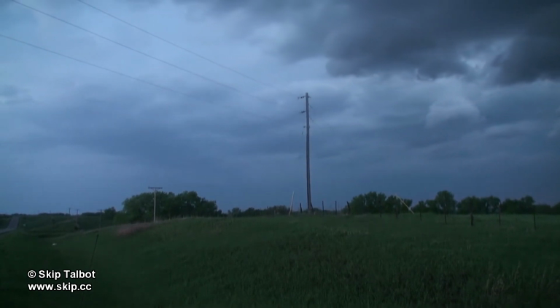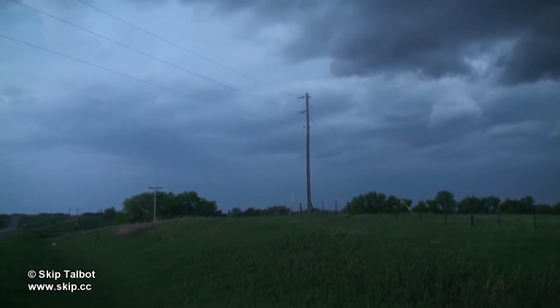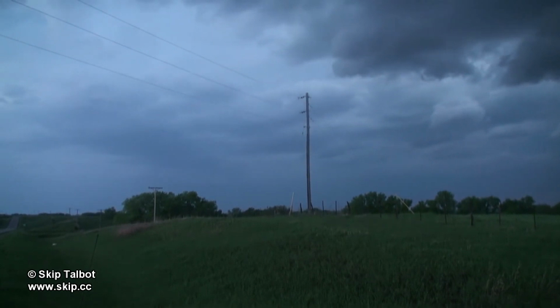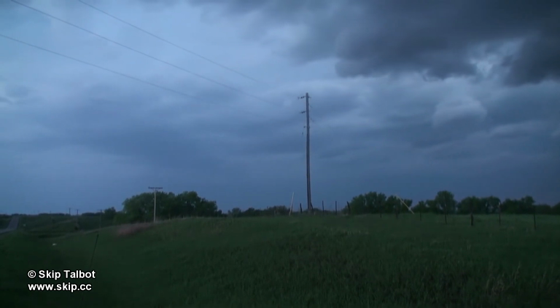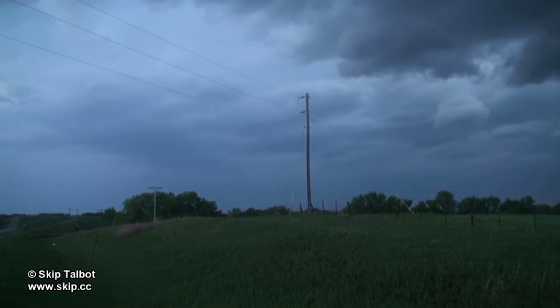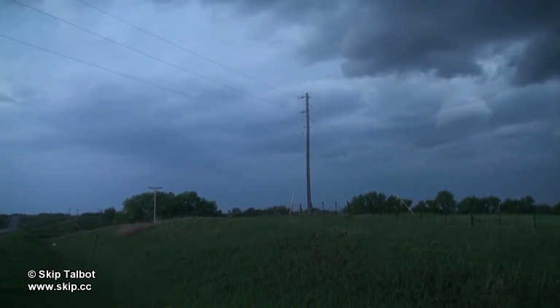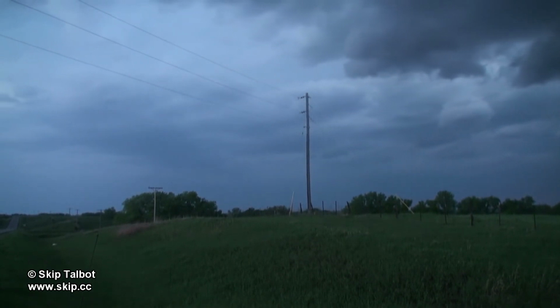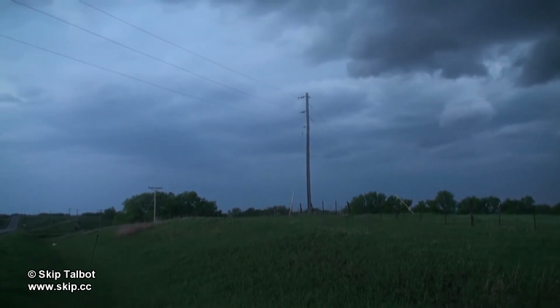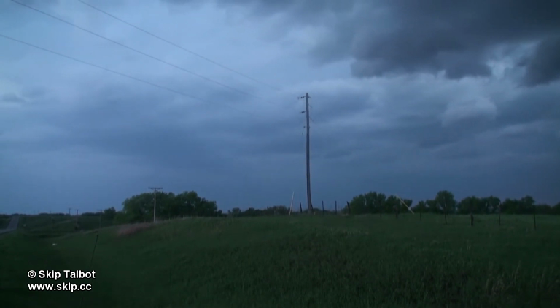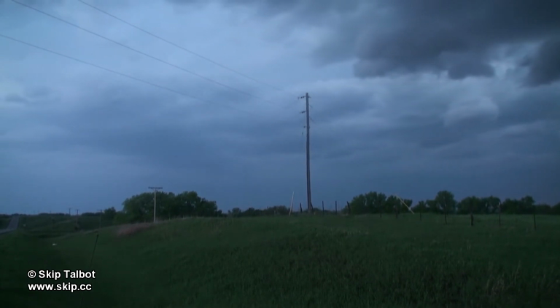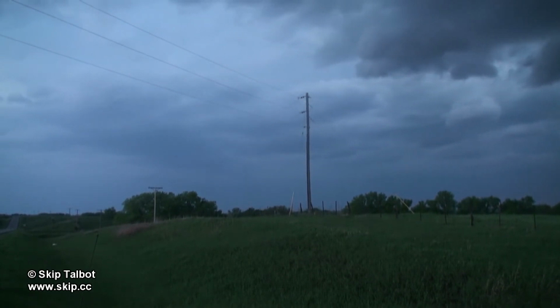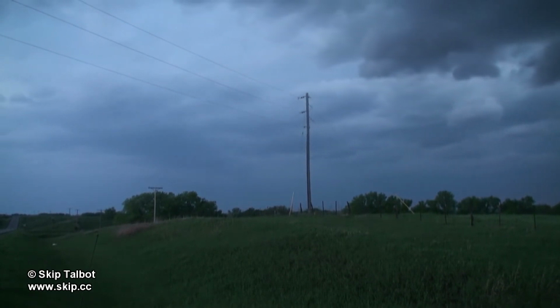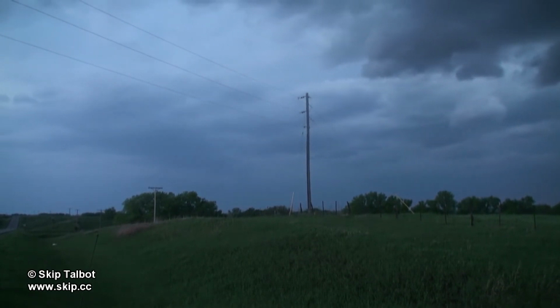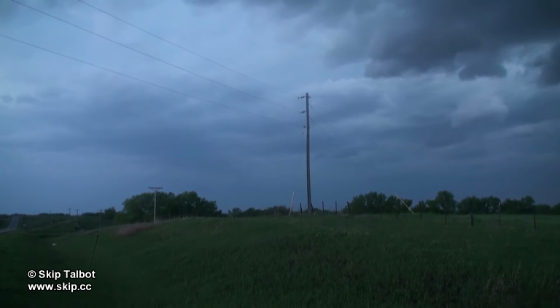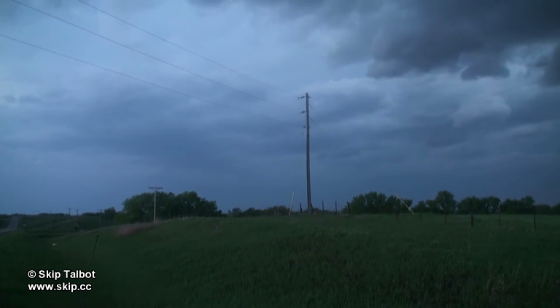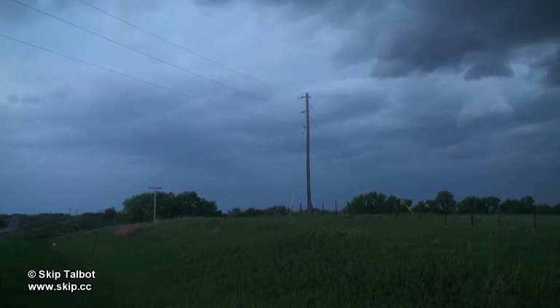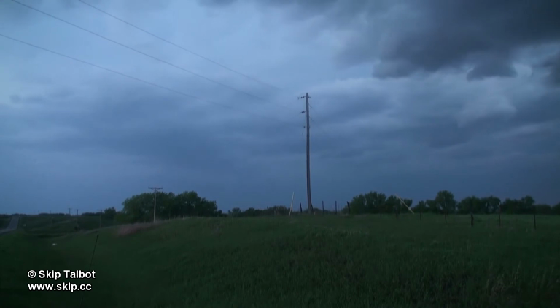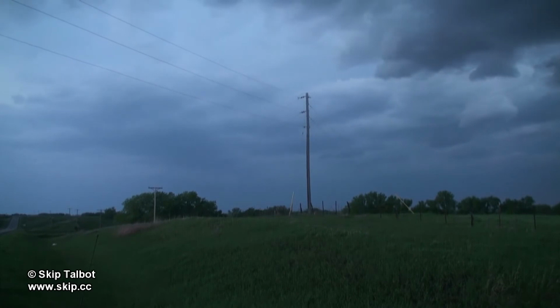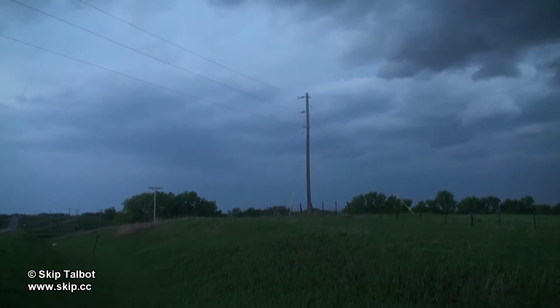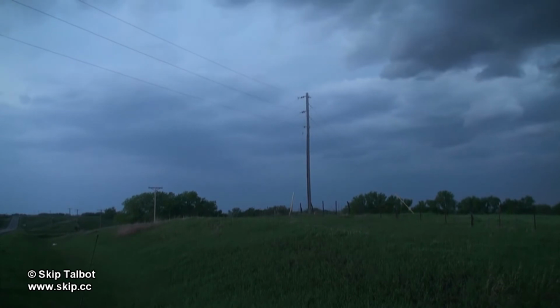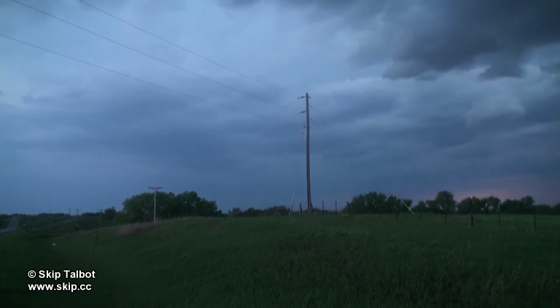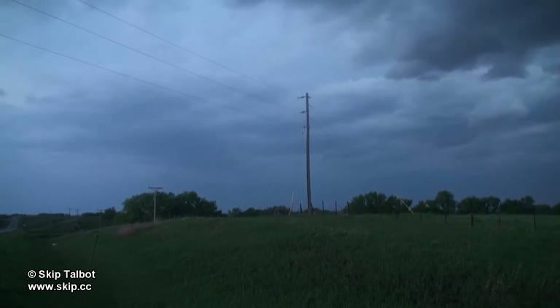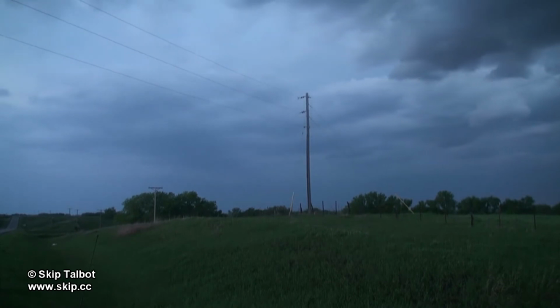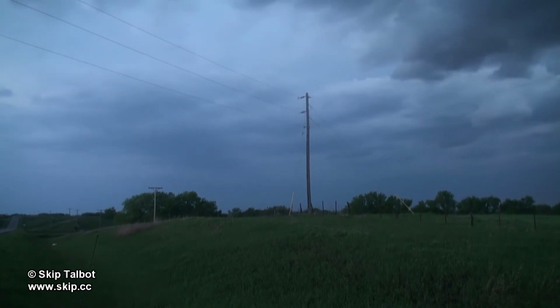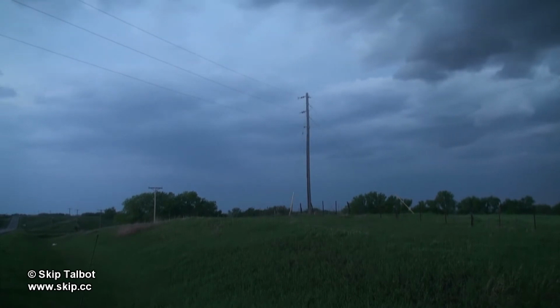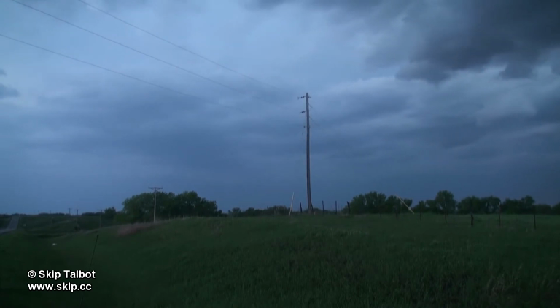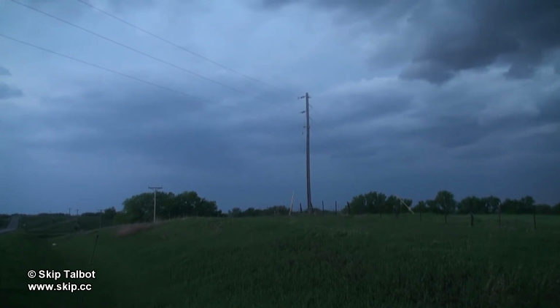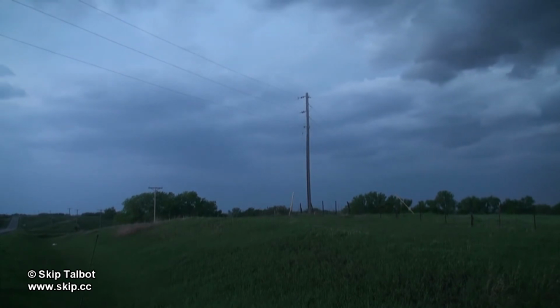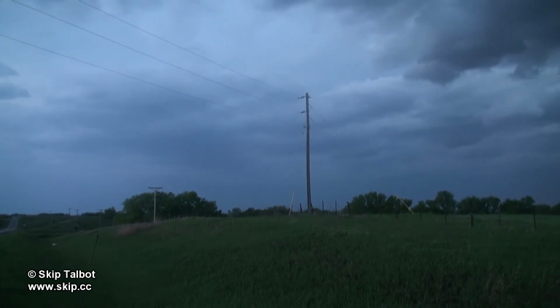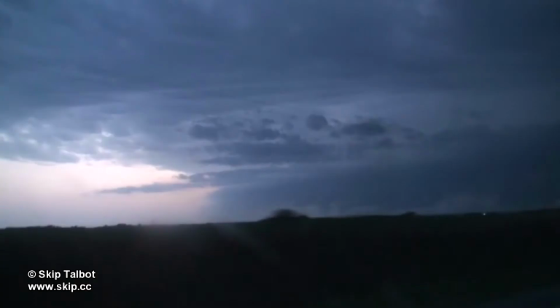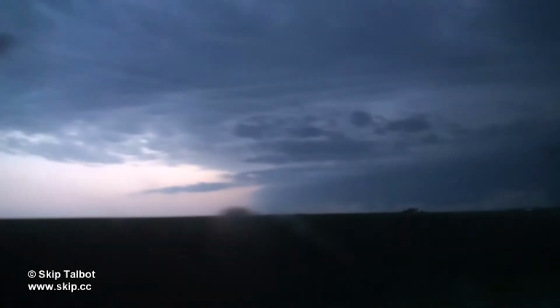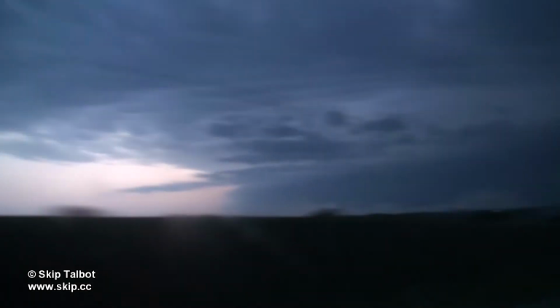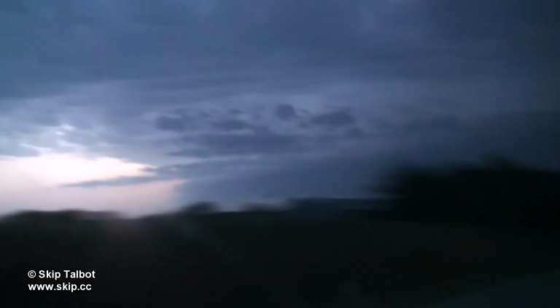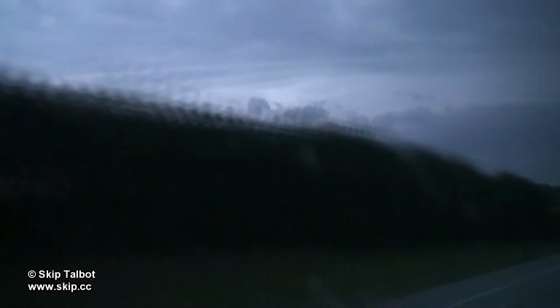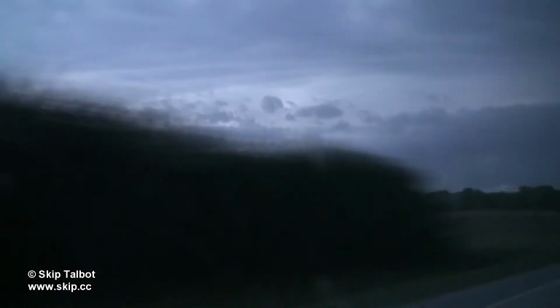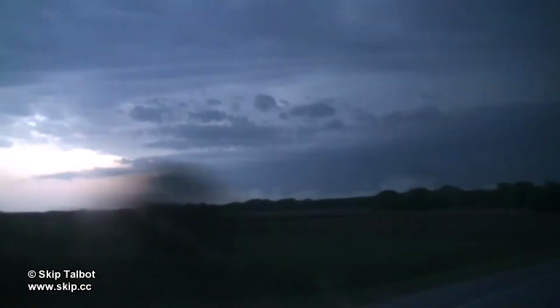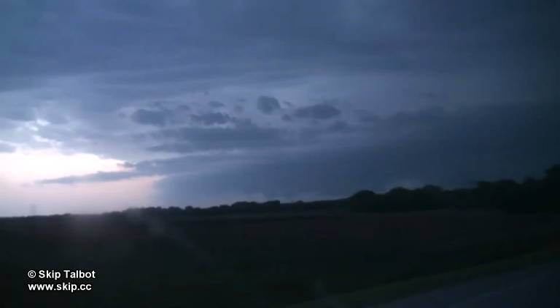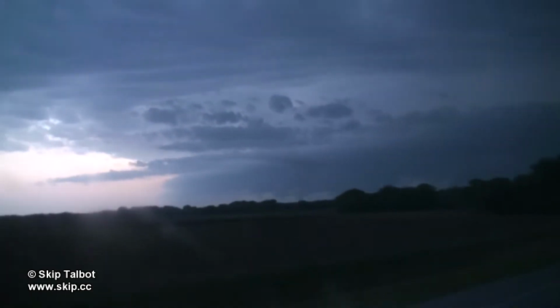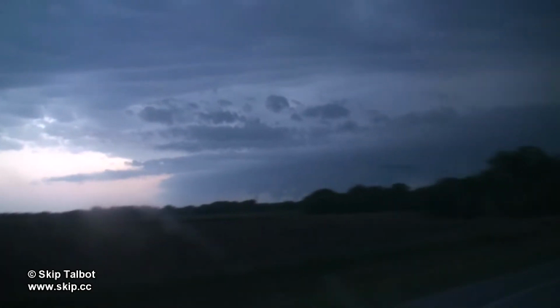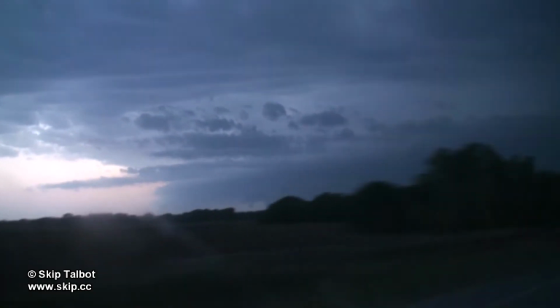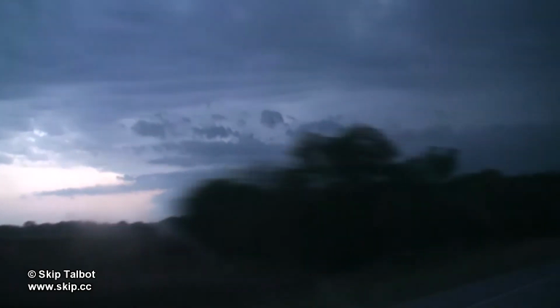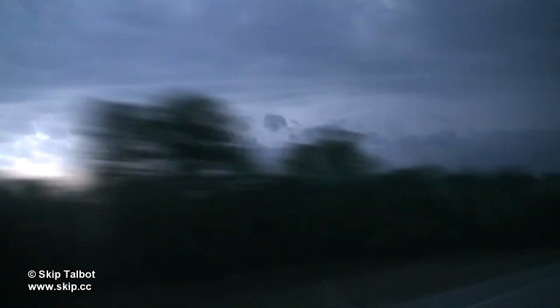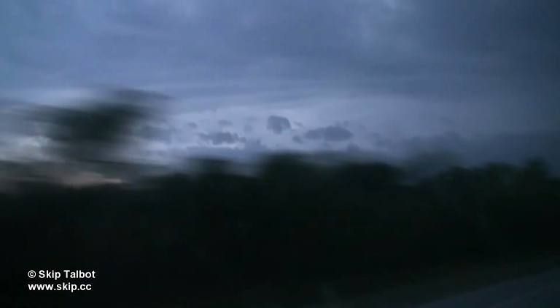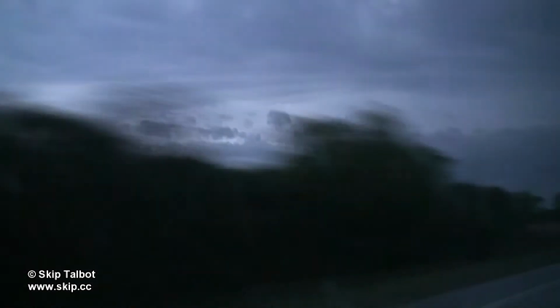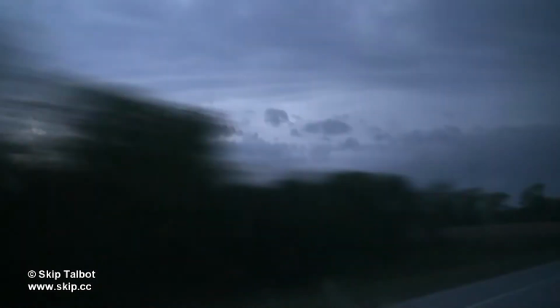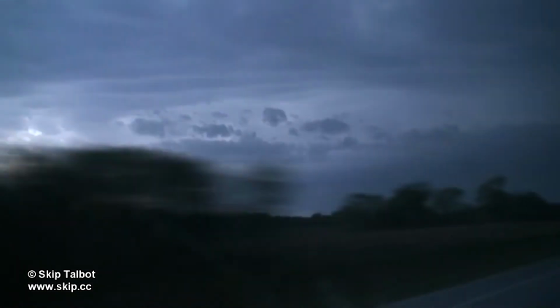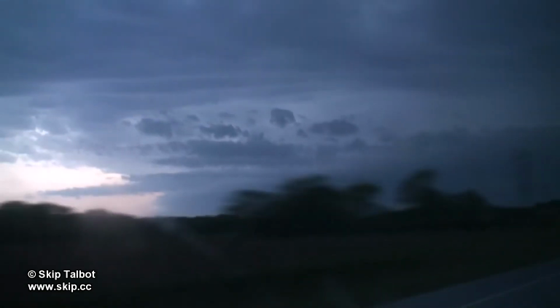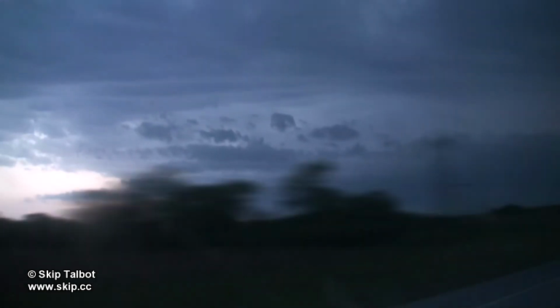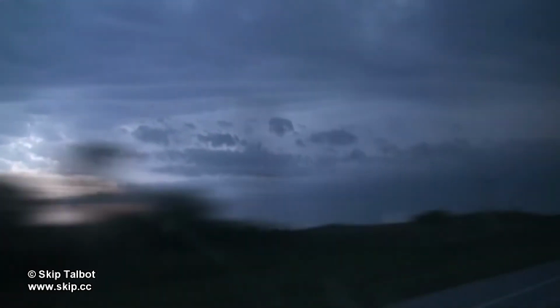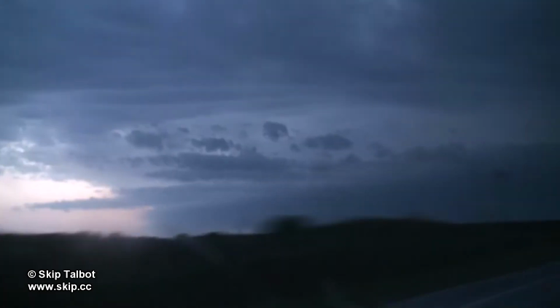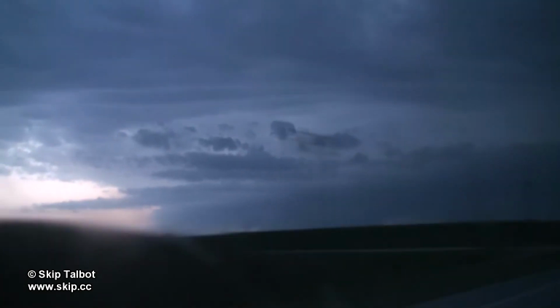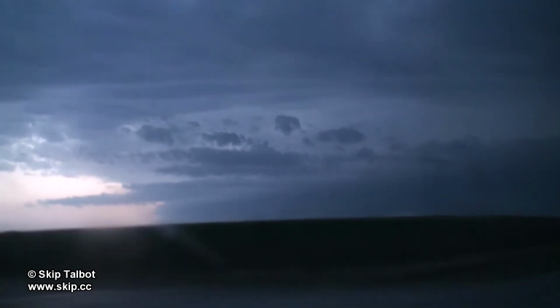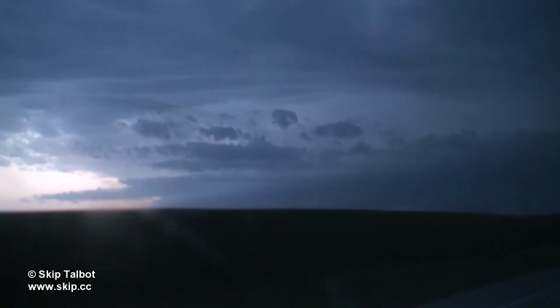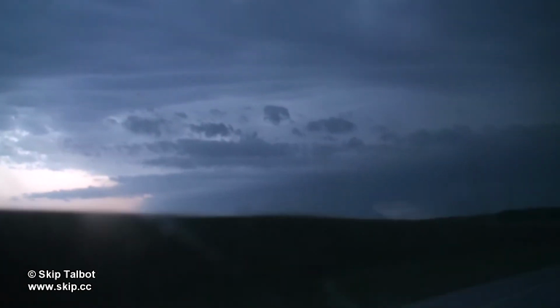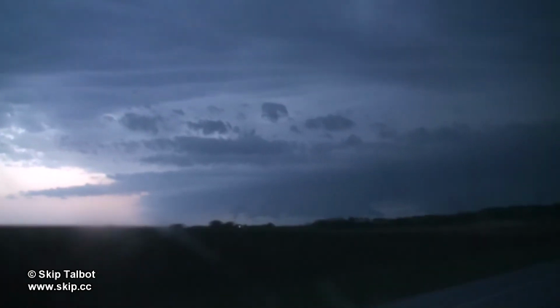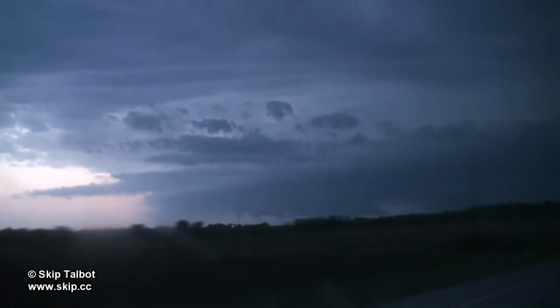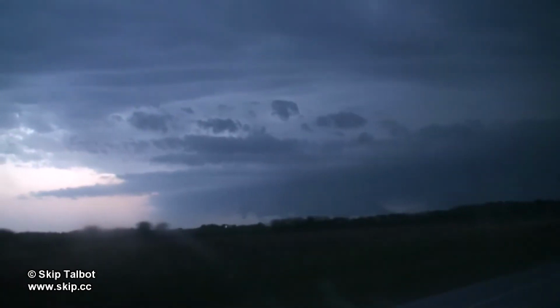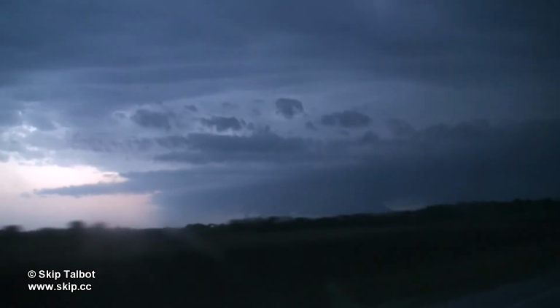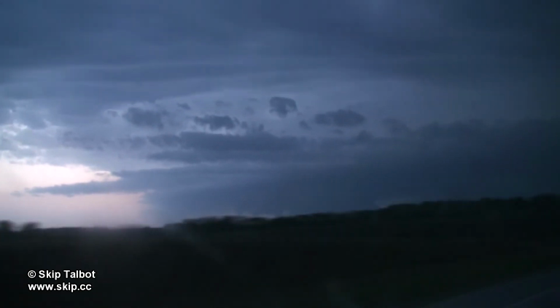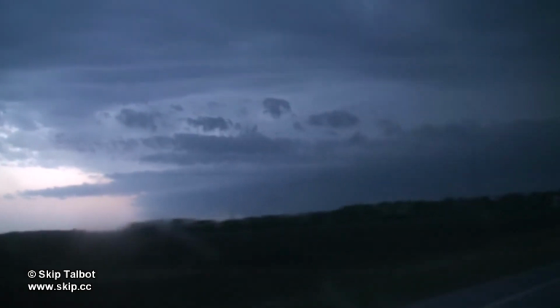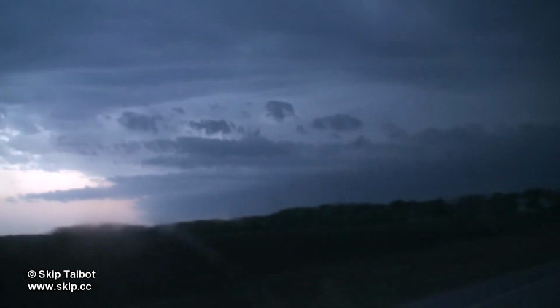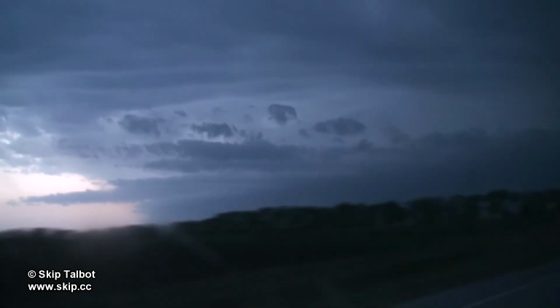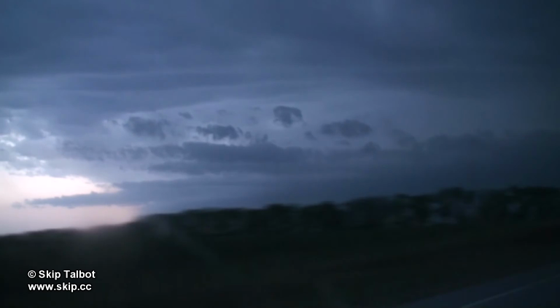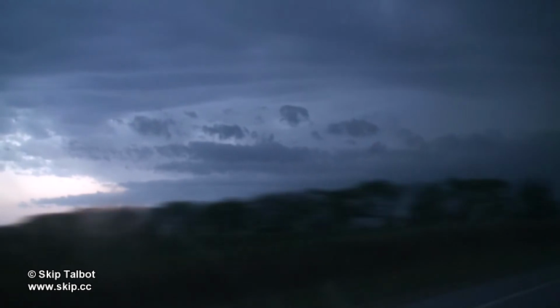With this first supercell quickly dying, the next one off to the west was still going strong and tornado-warned, so I went after it.